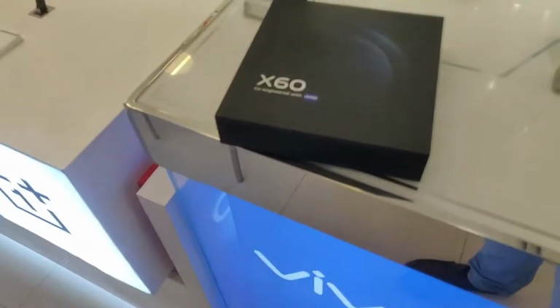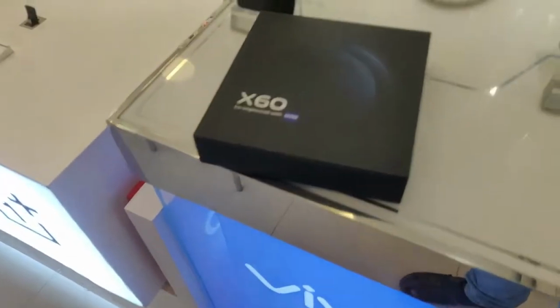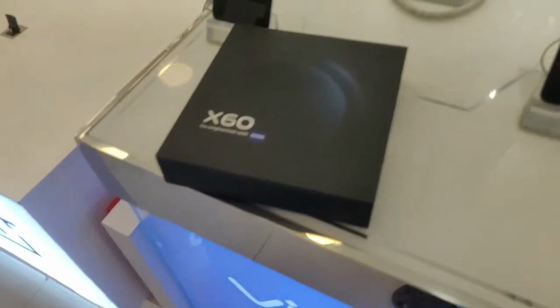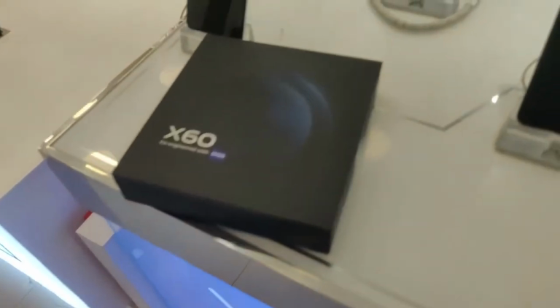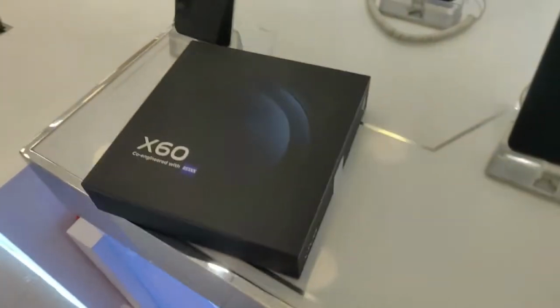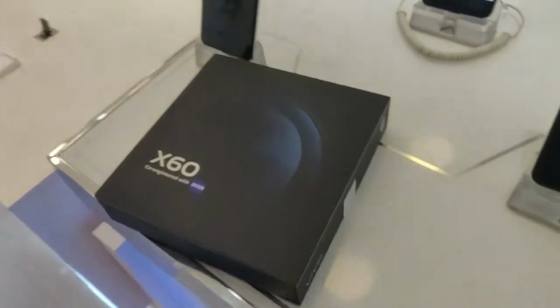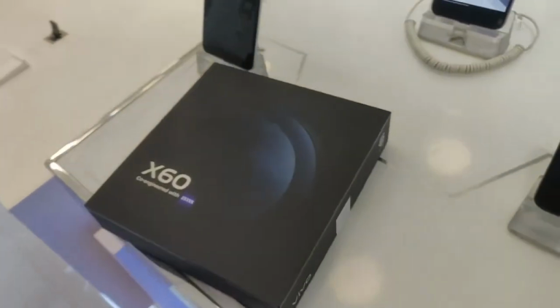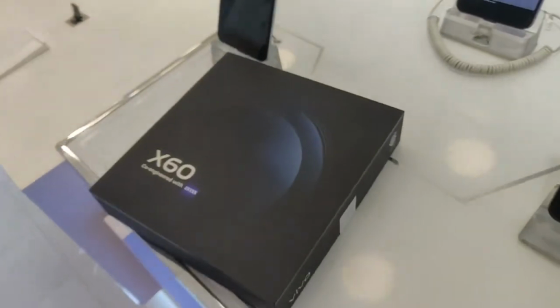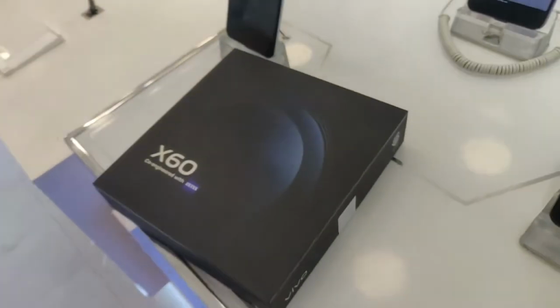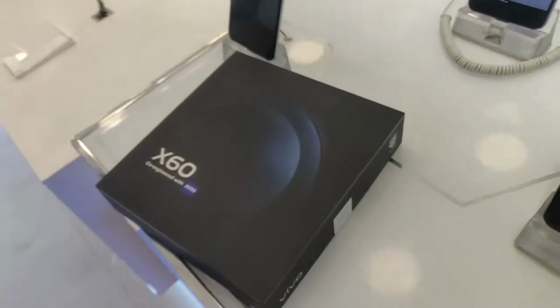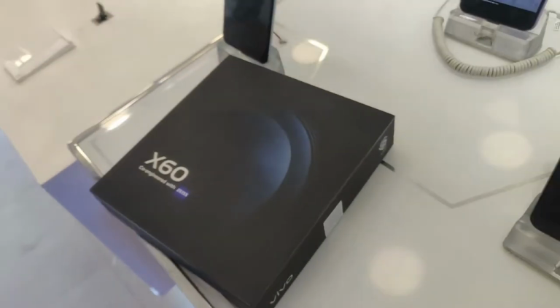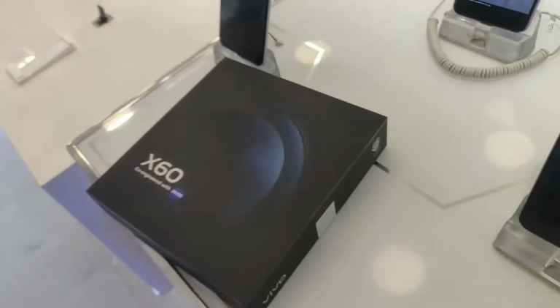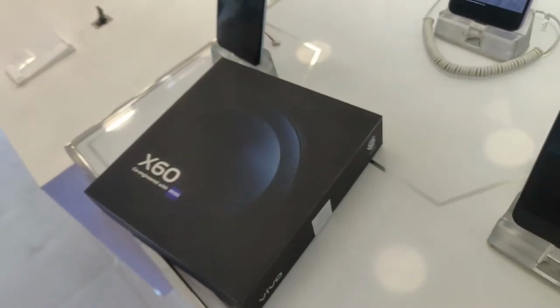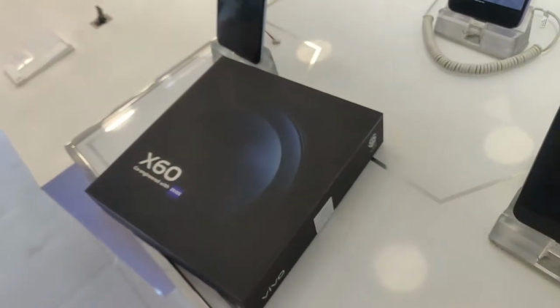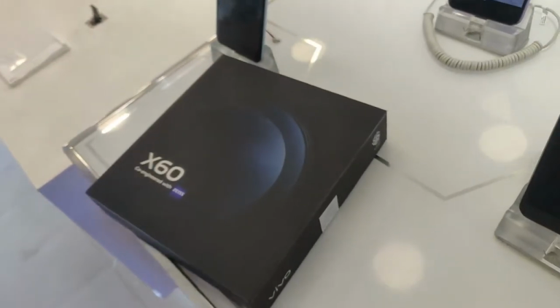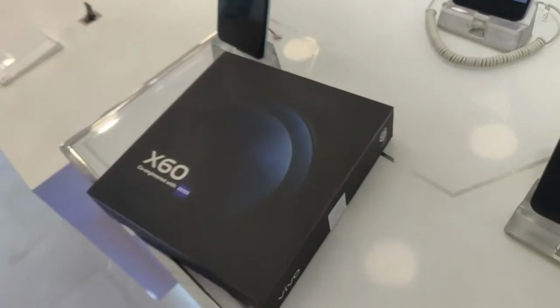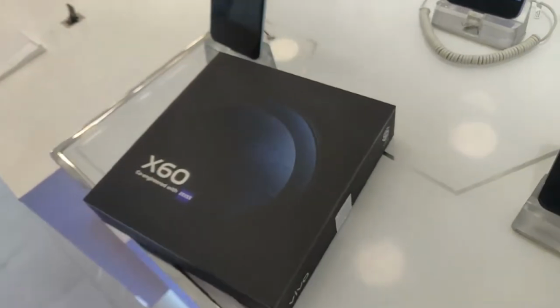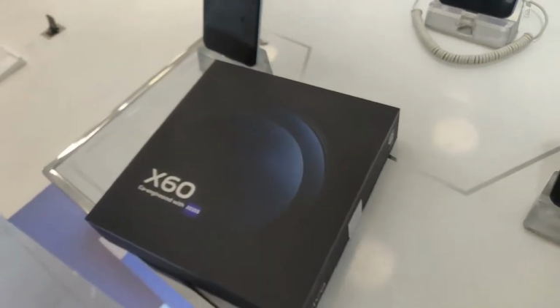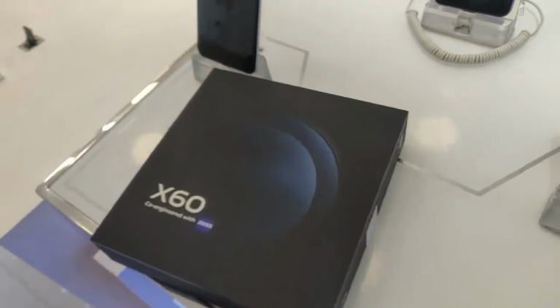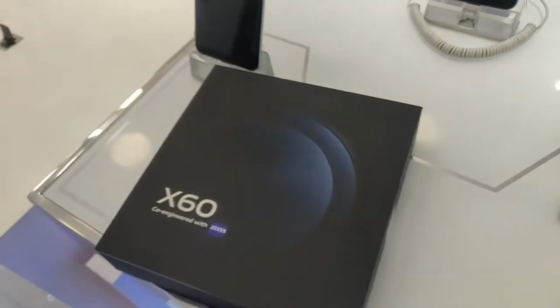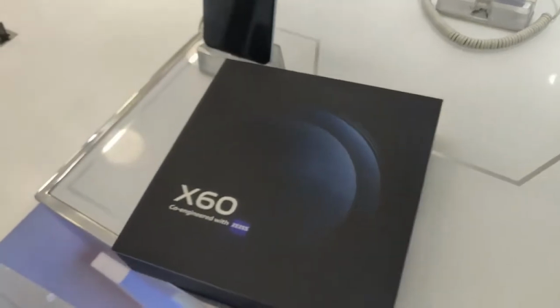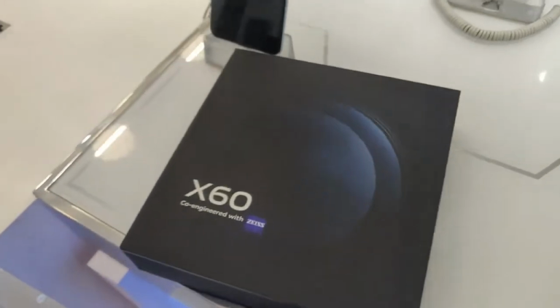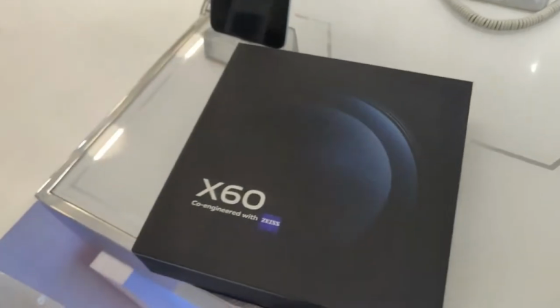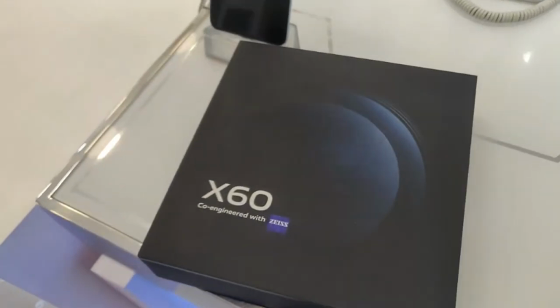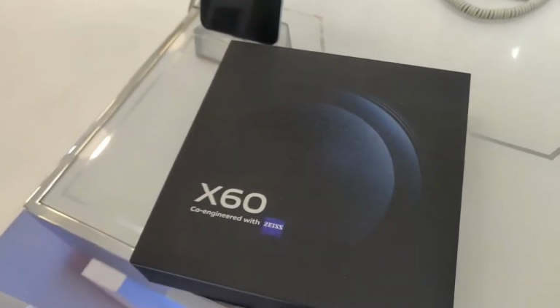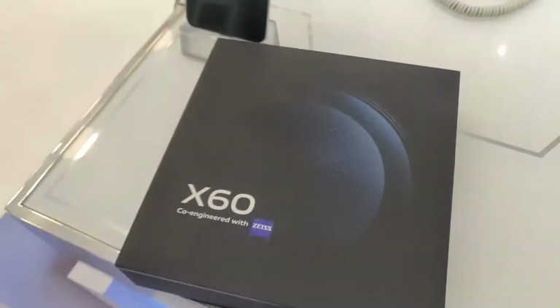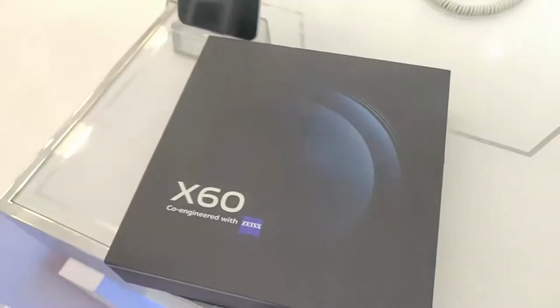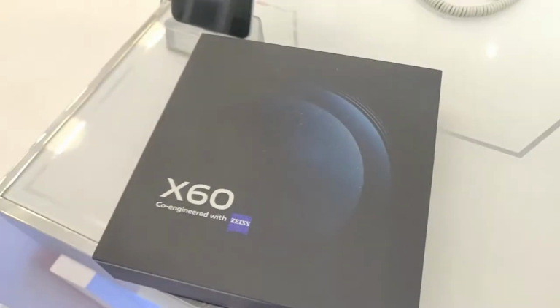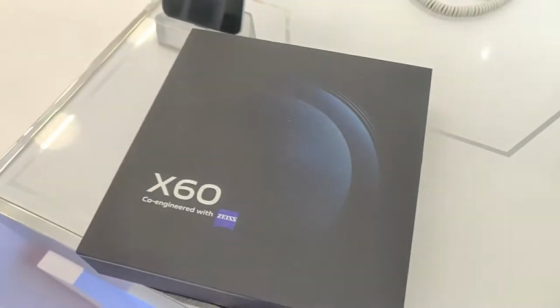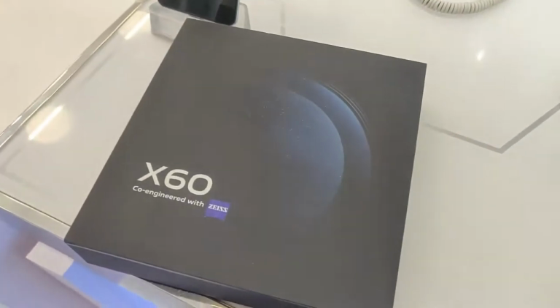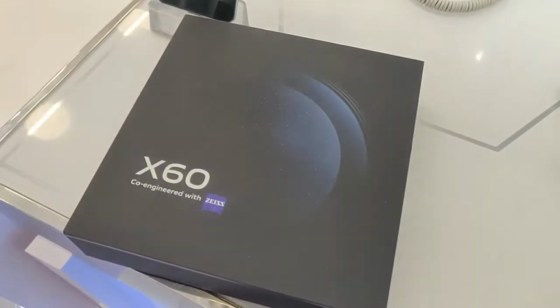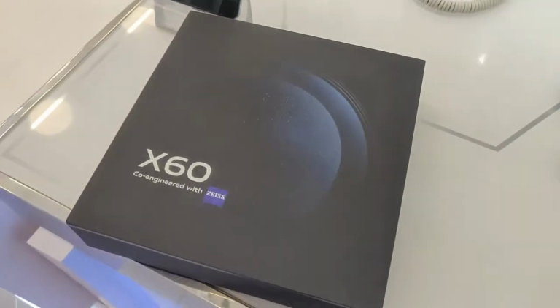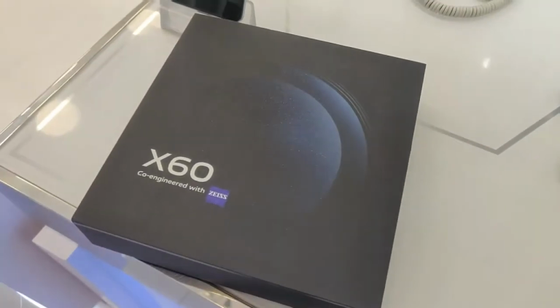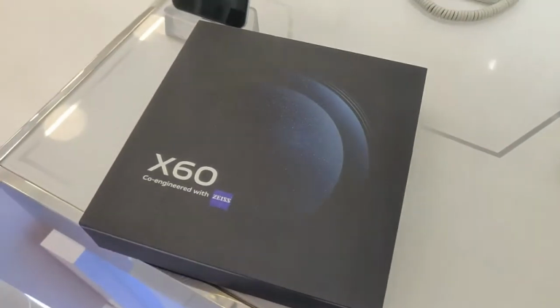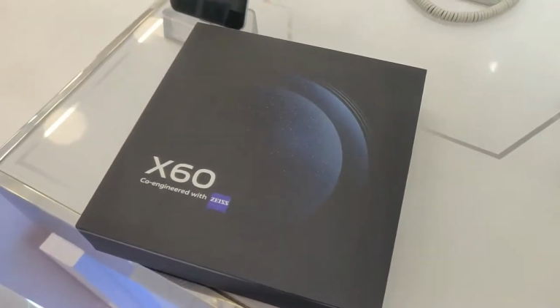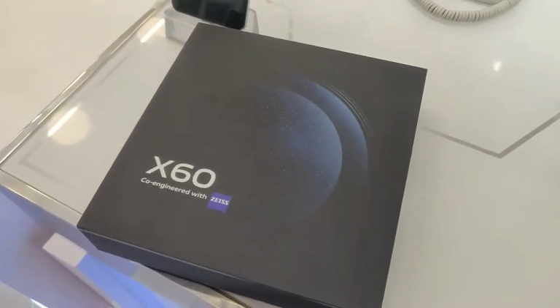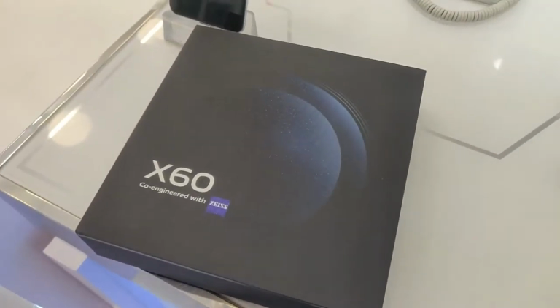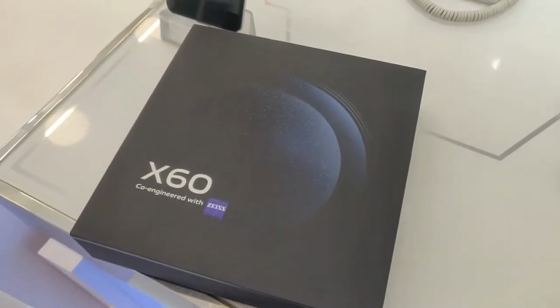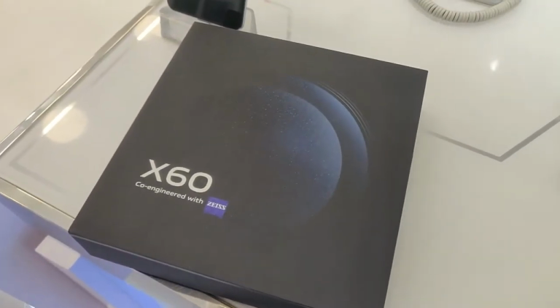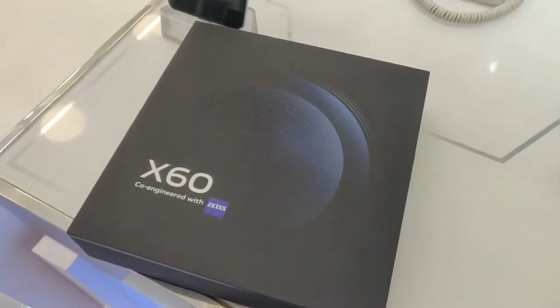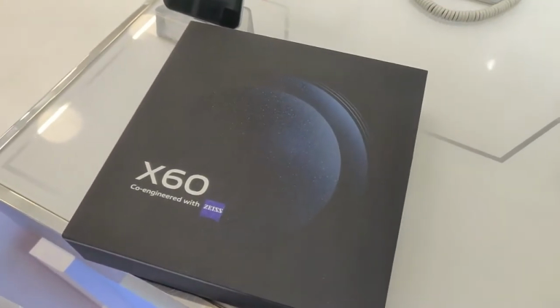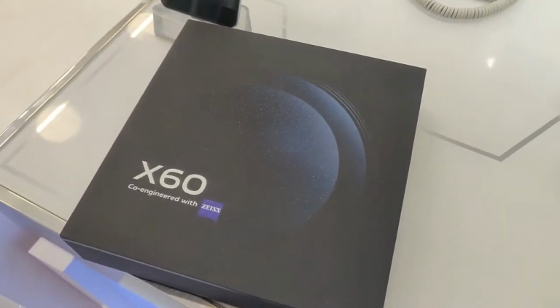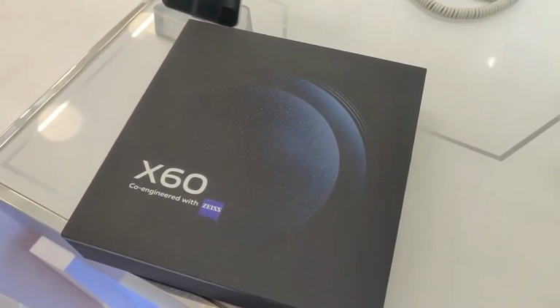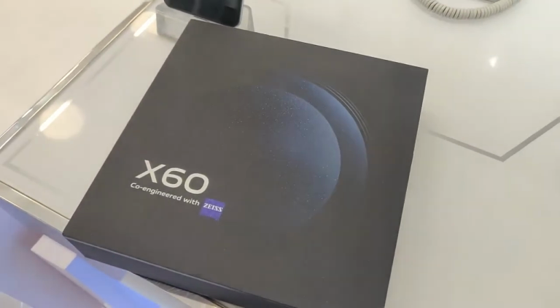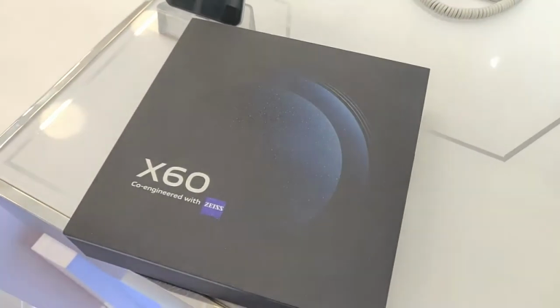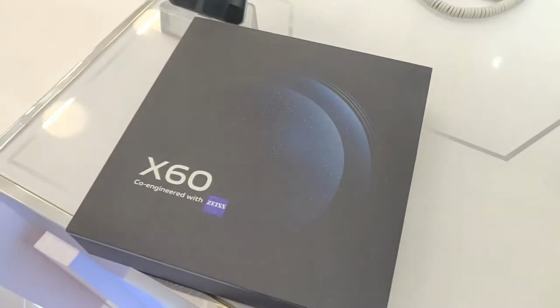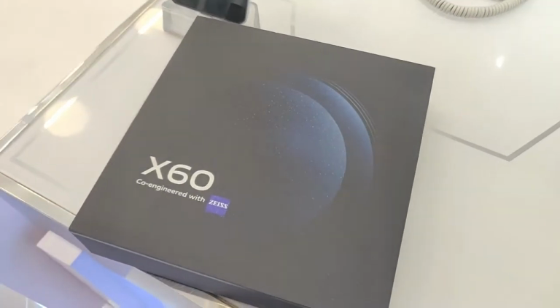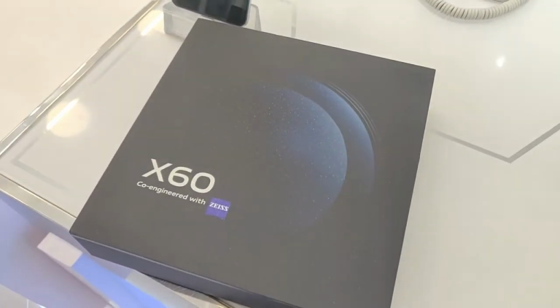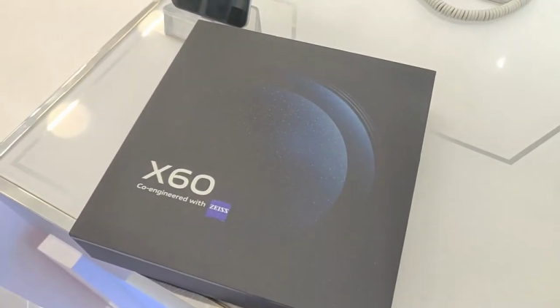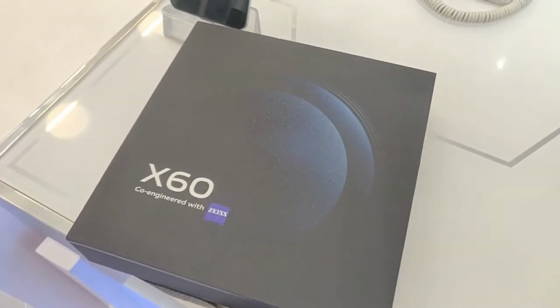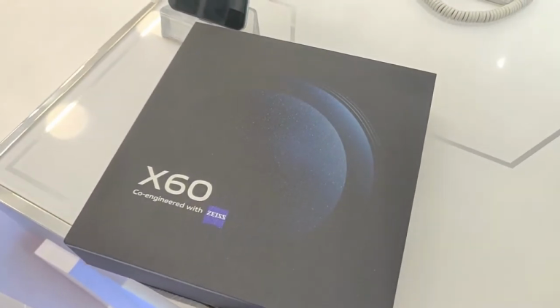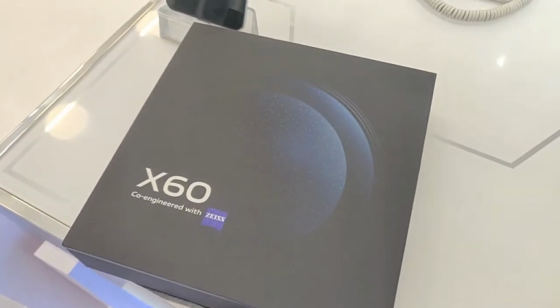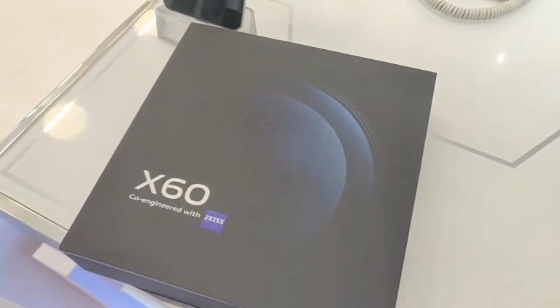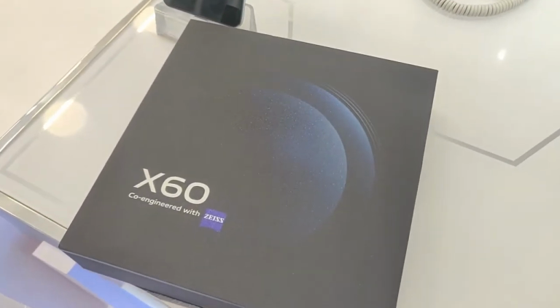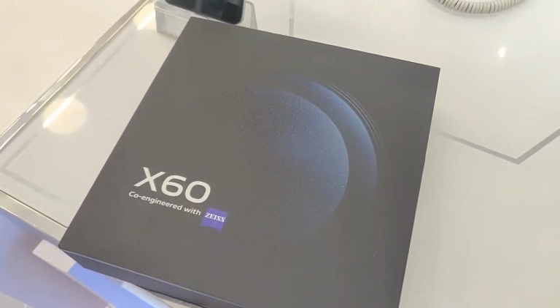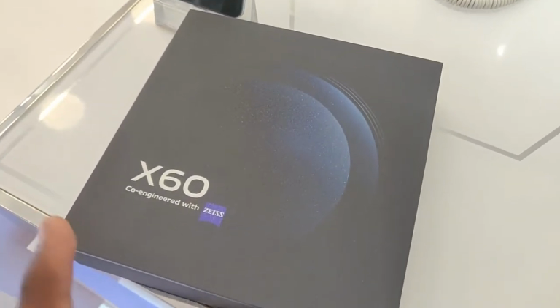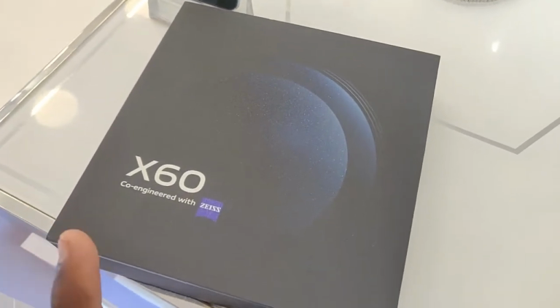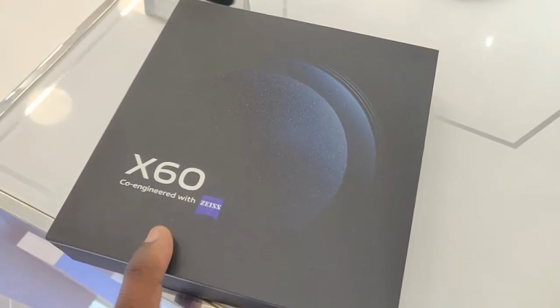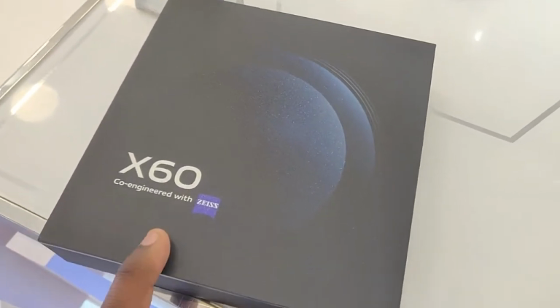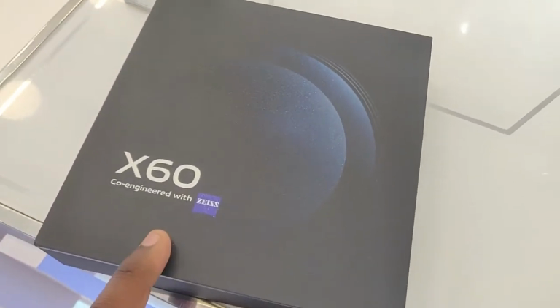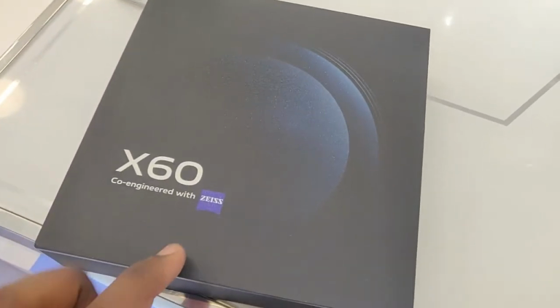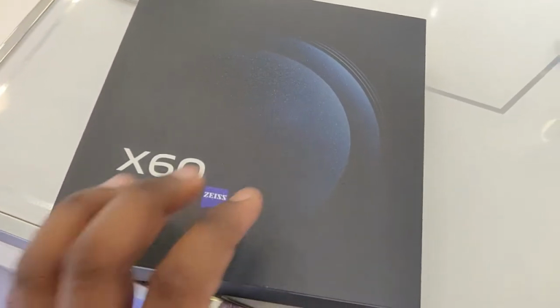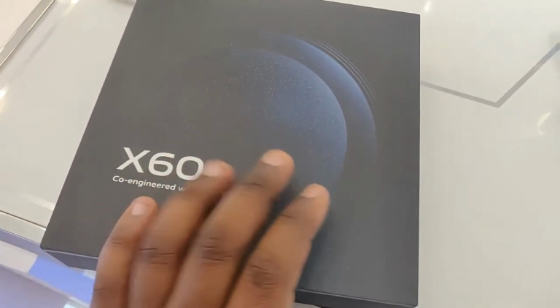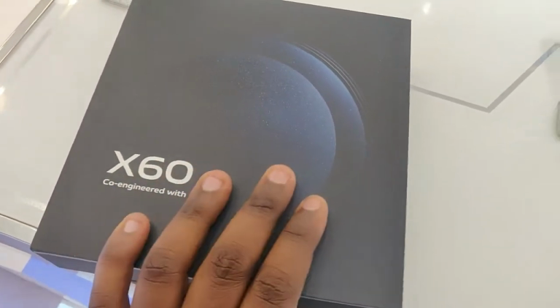Hello guys. Welcome to Kuyukobahdus. I'm going to check the Vivo X60 mobile.